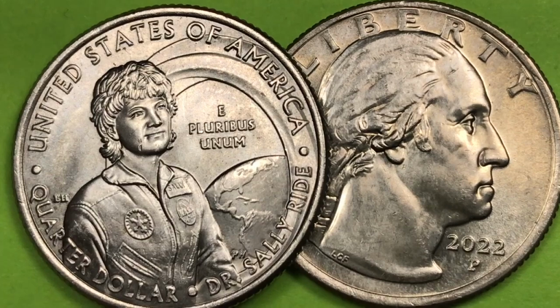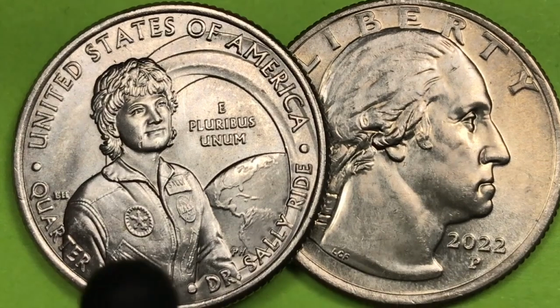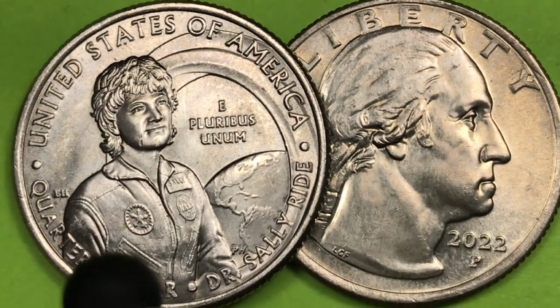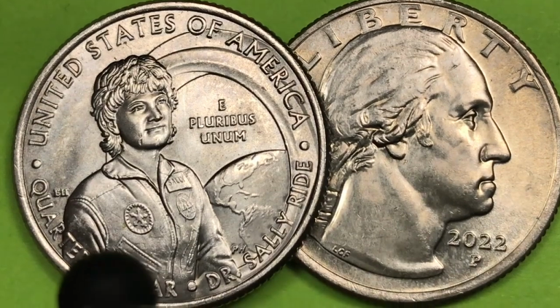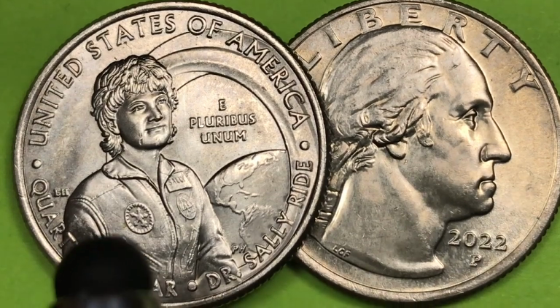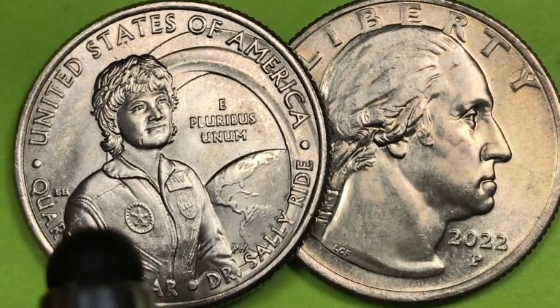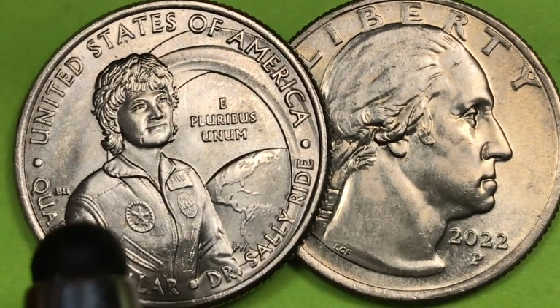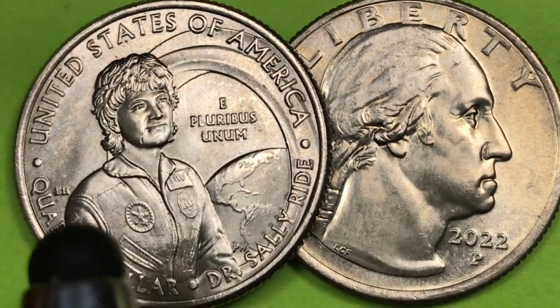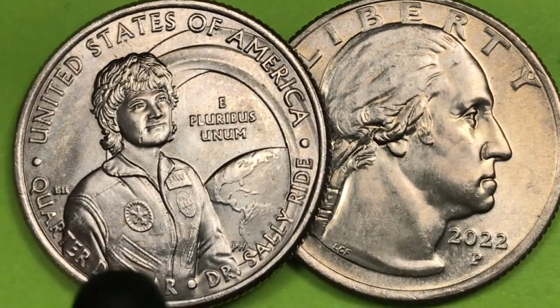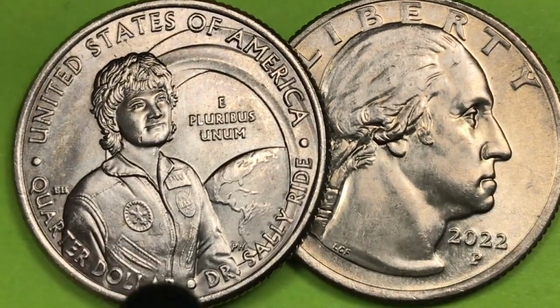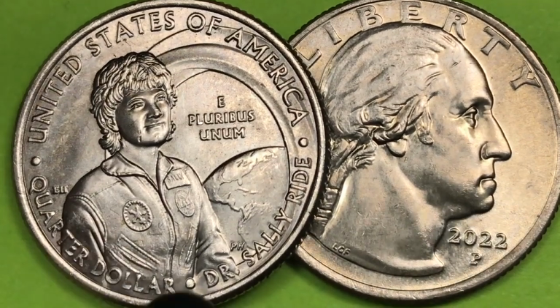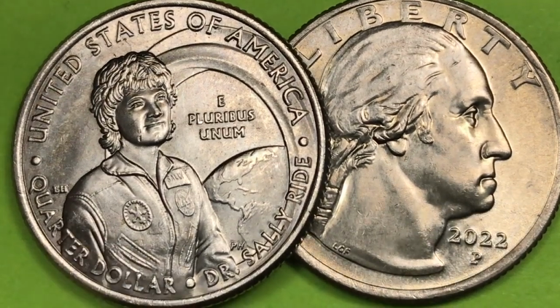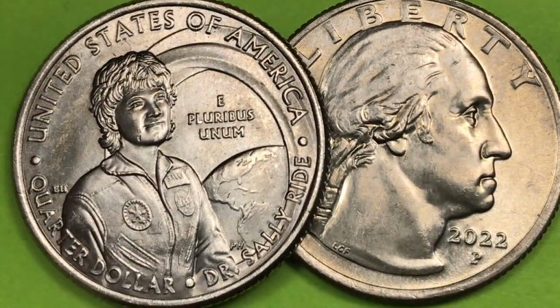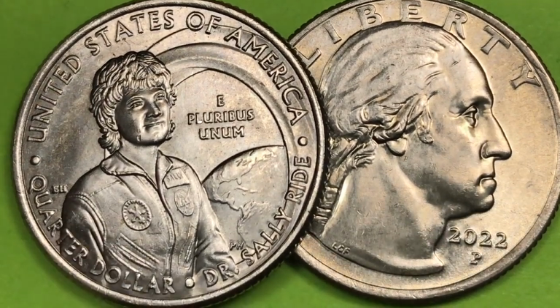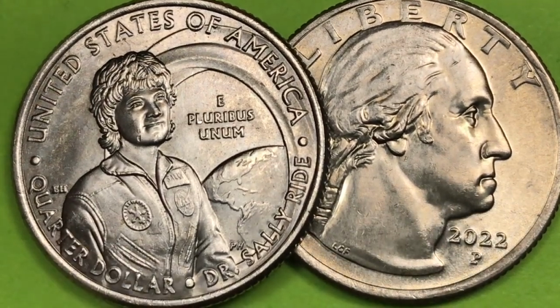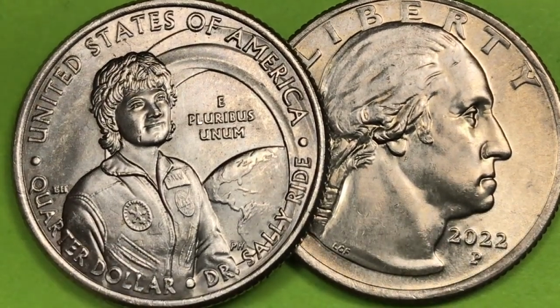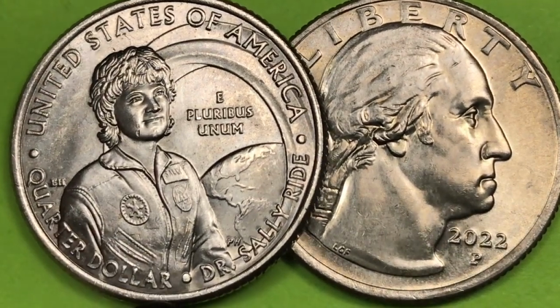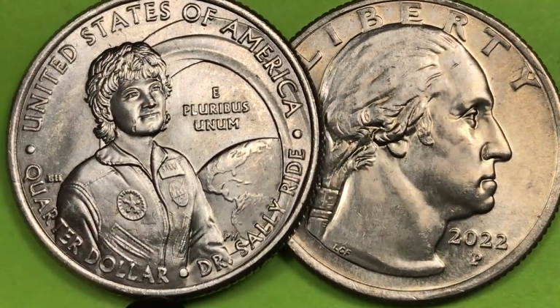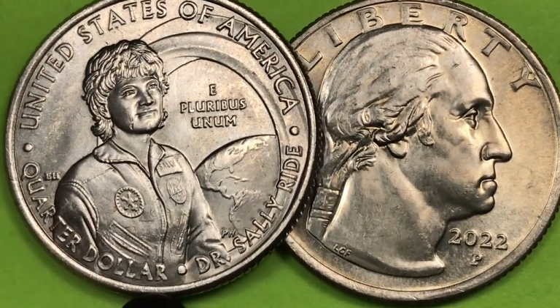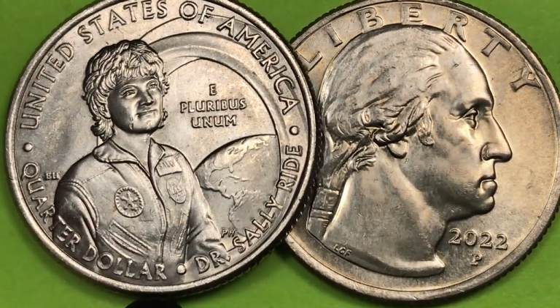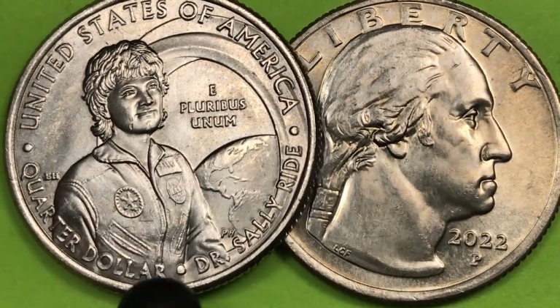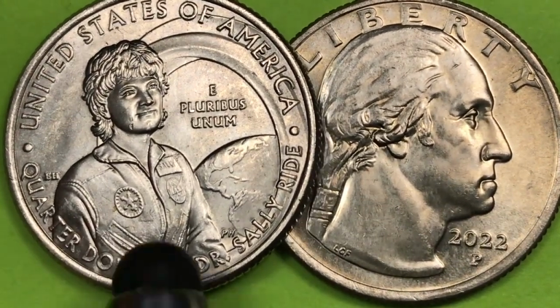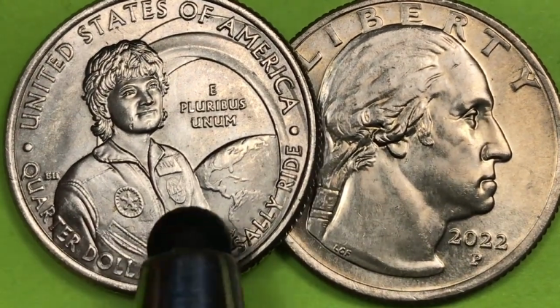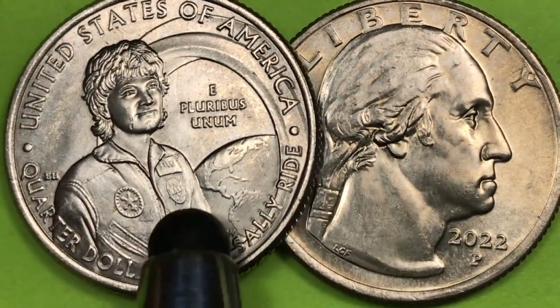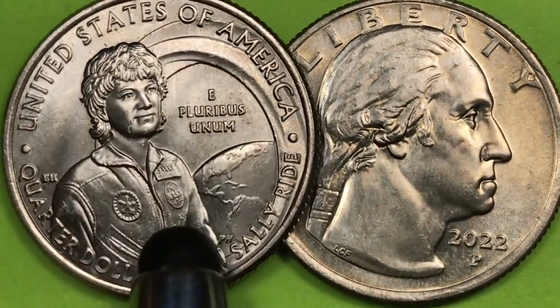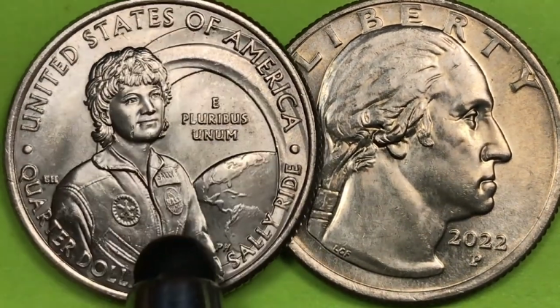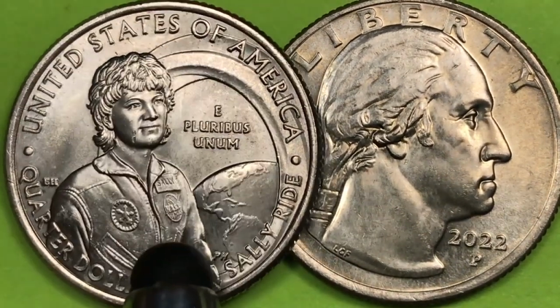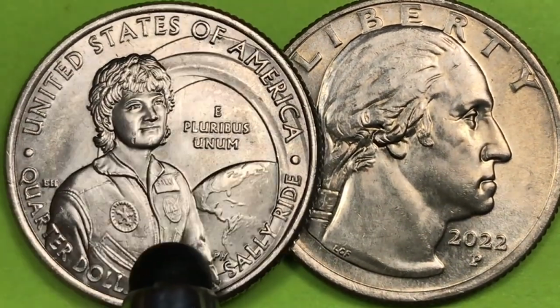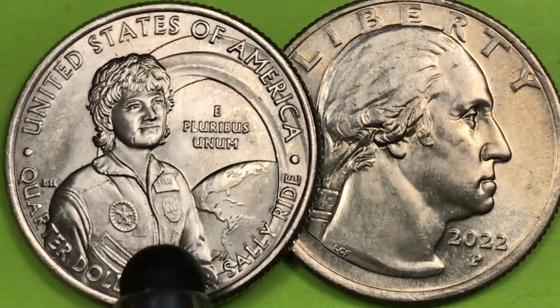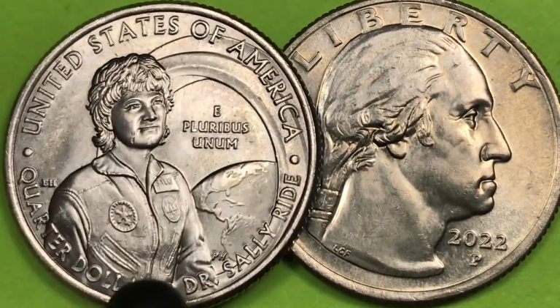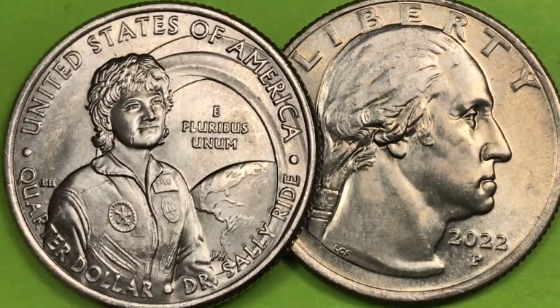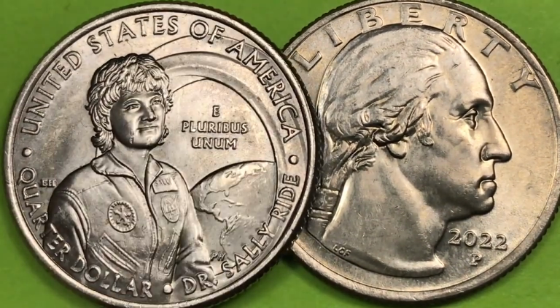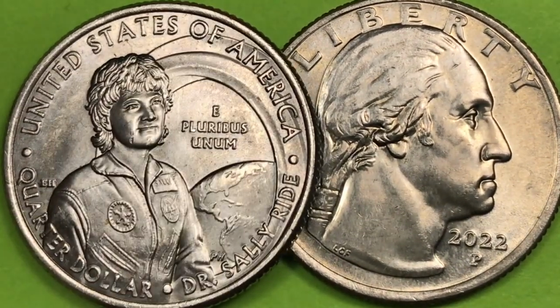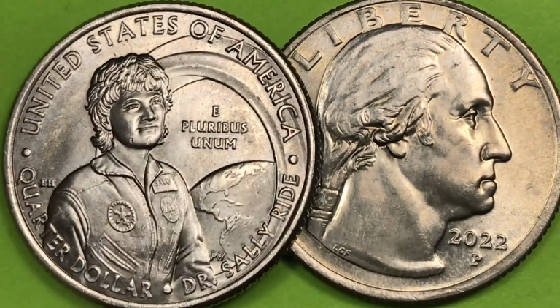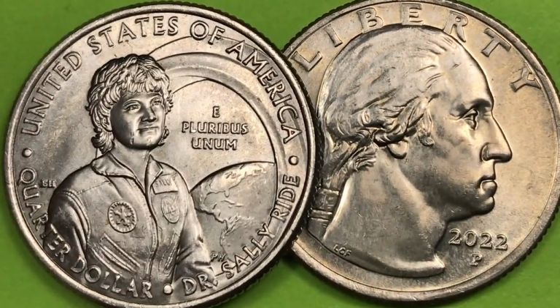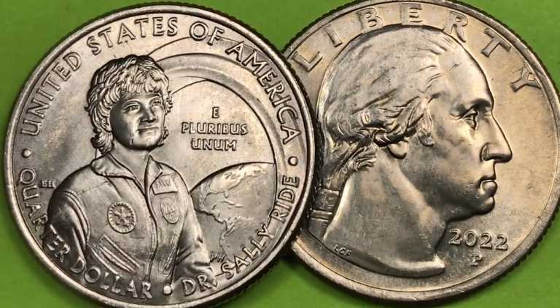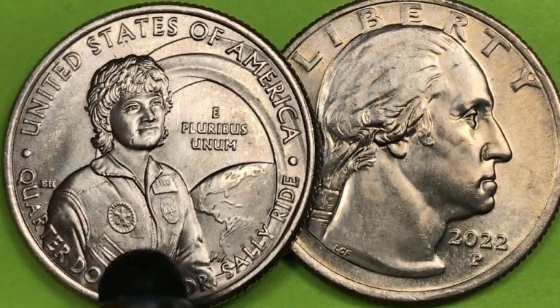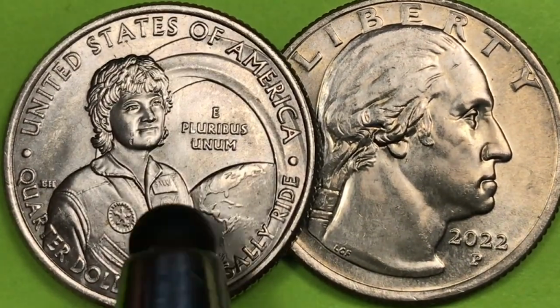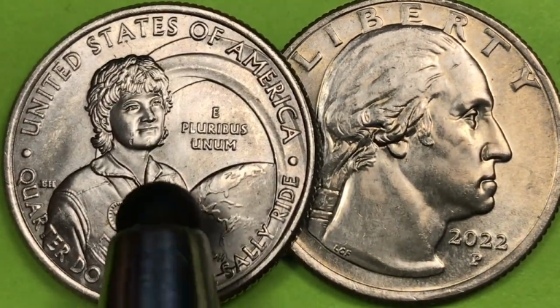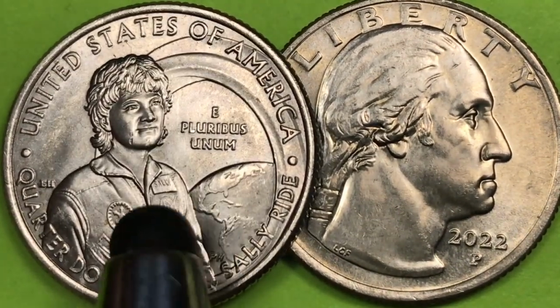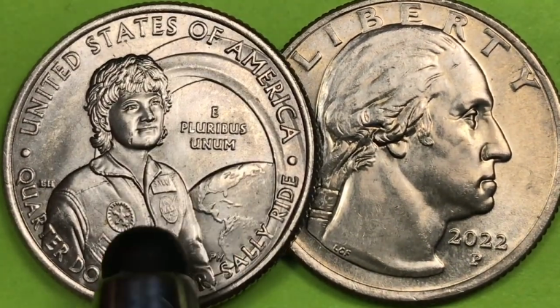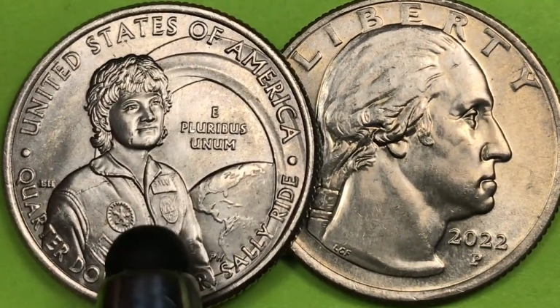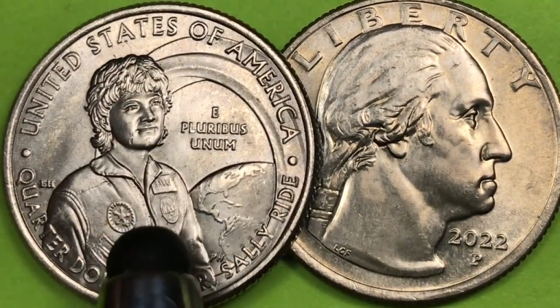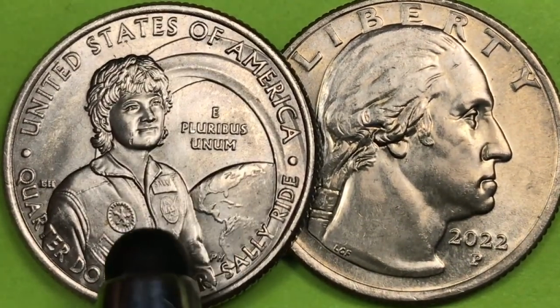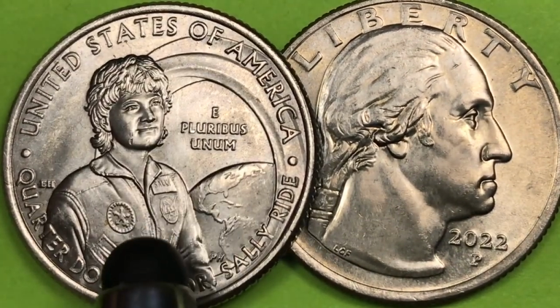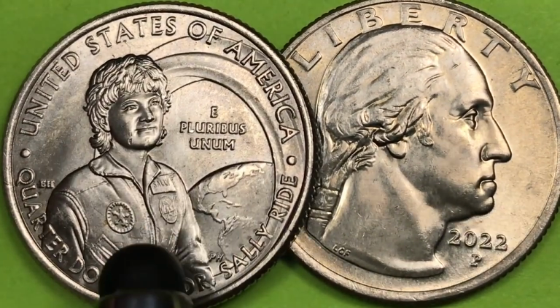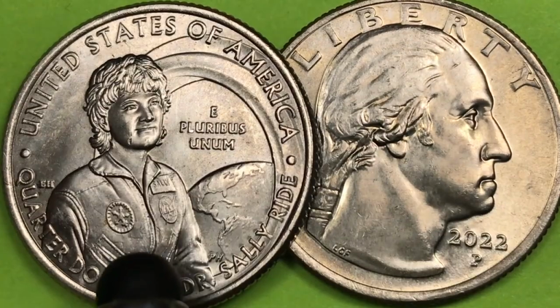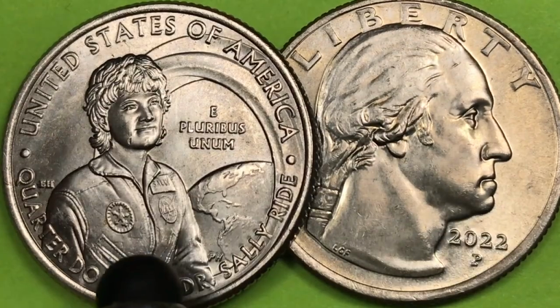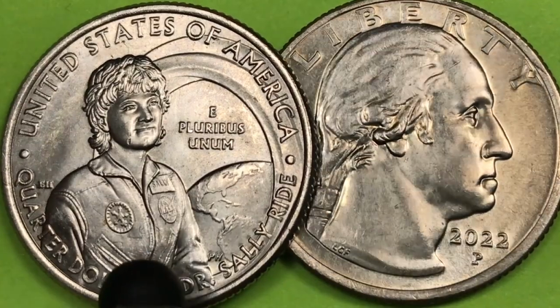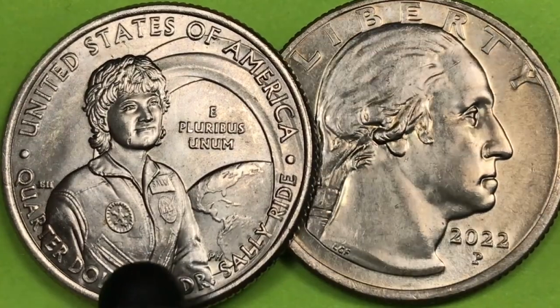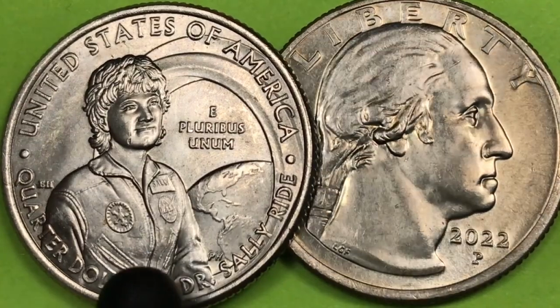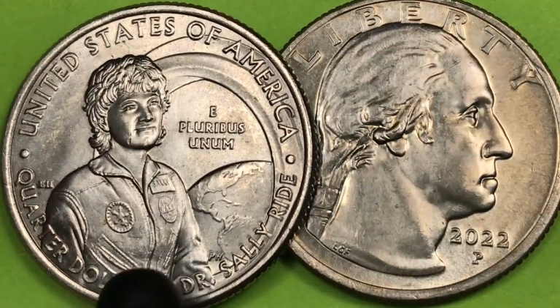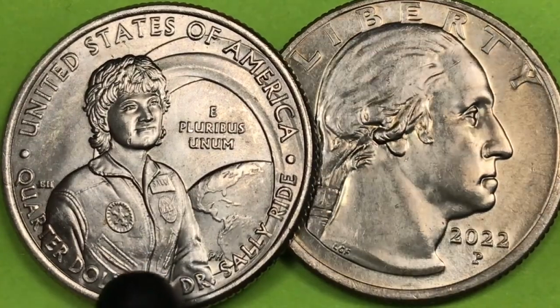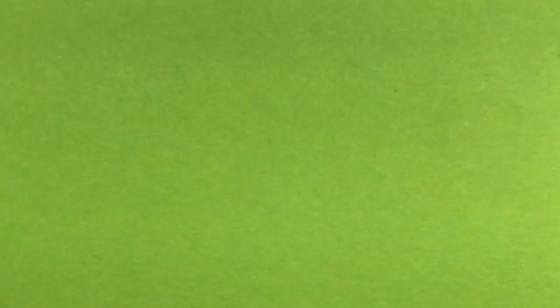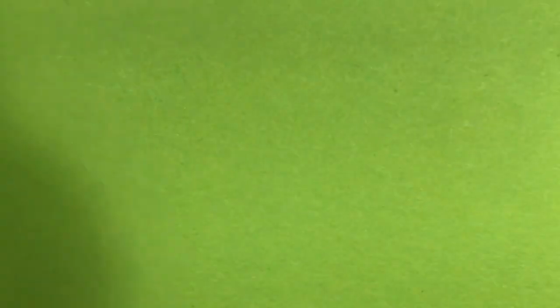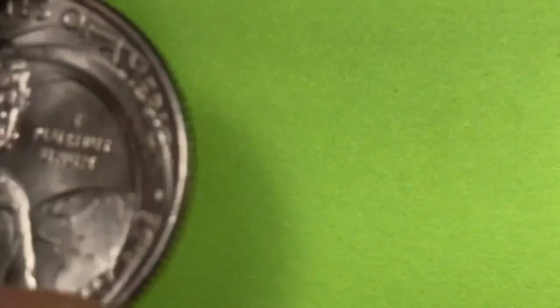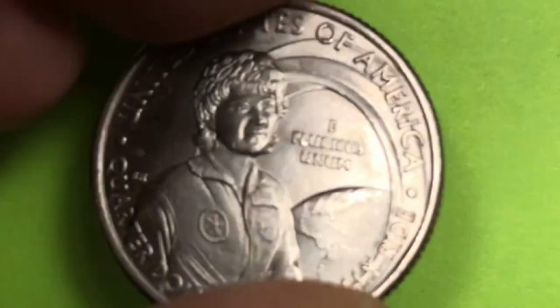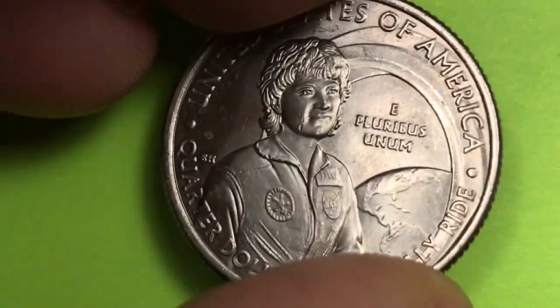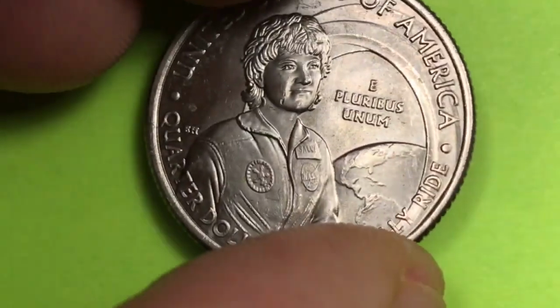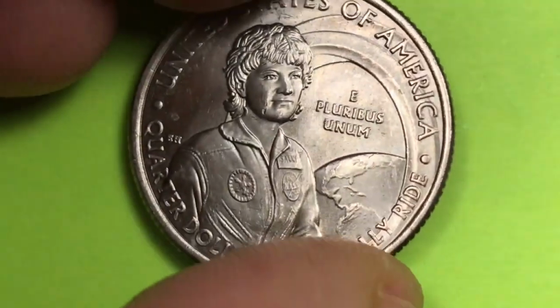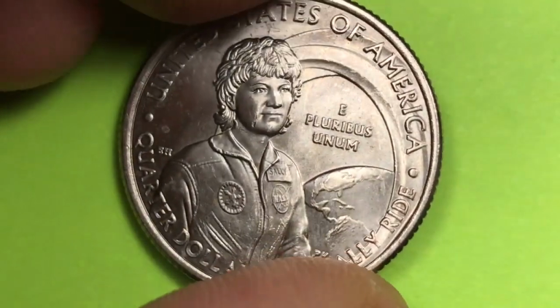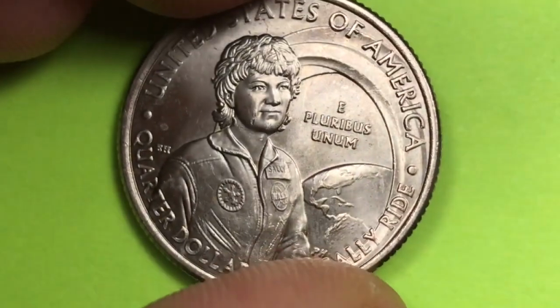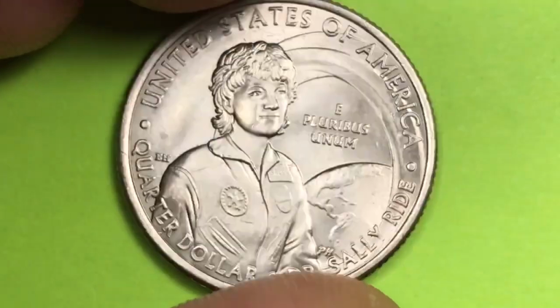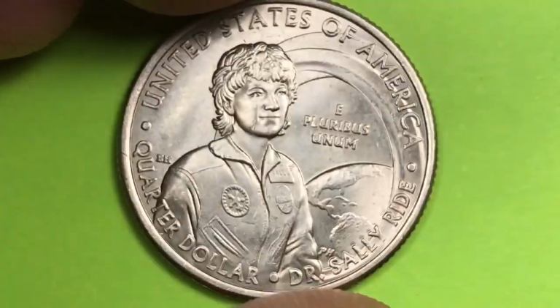I got the Dr. Sally Ride United States quarter, and this is it here on the left. So let's take a look at it.